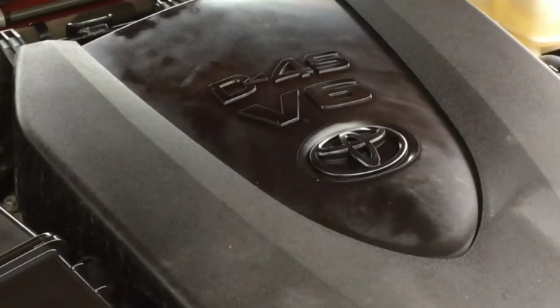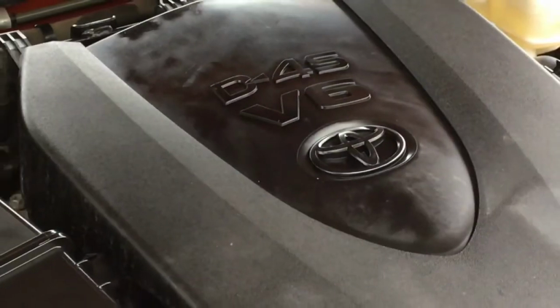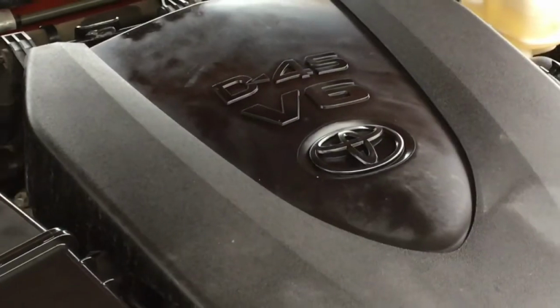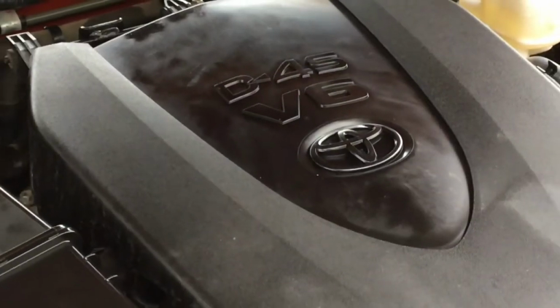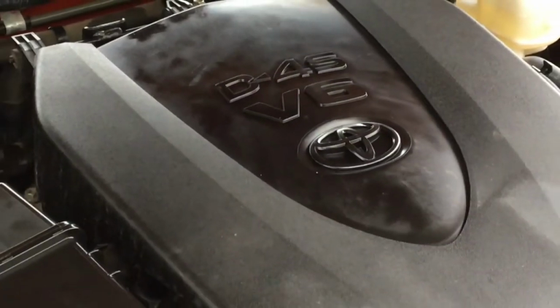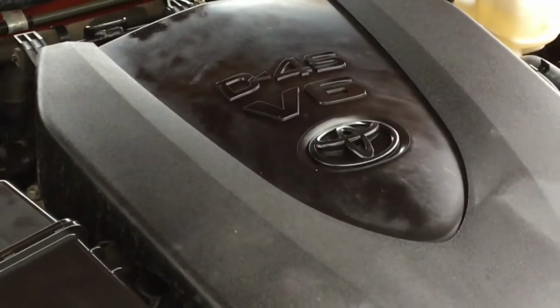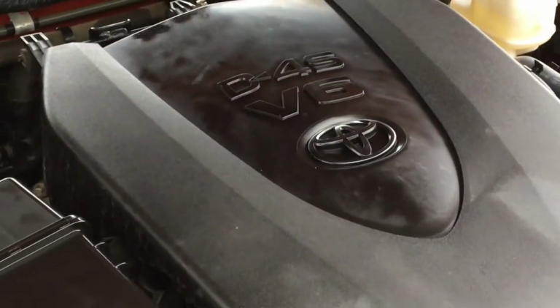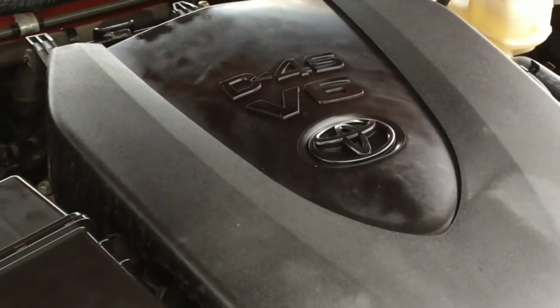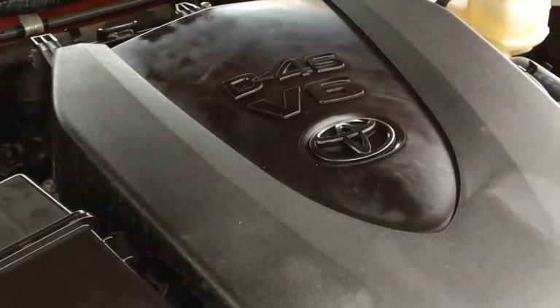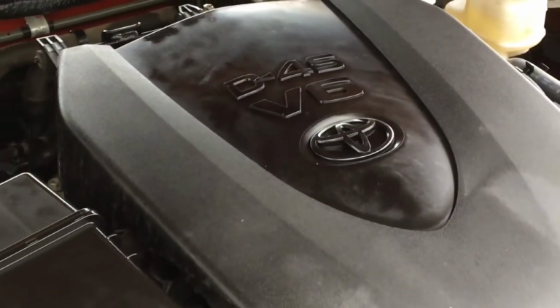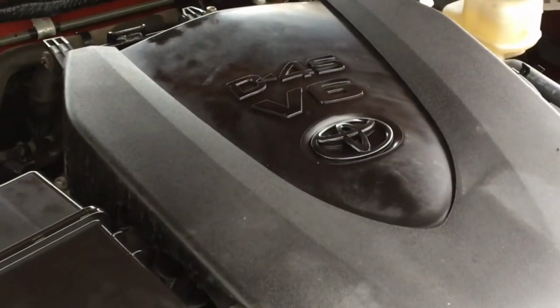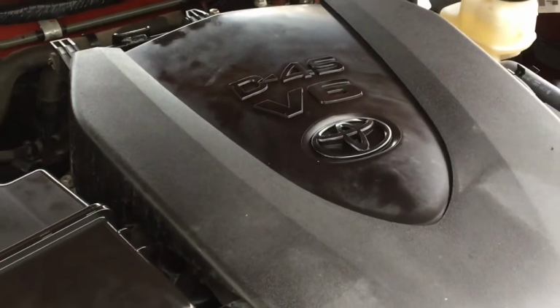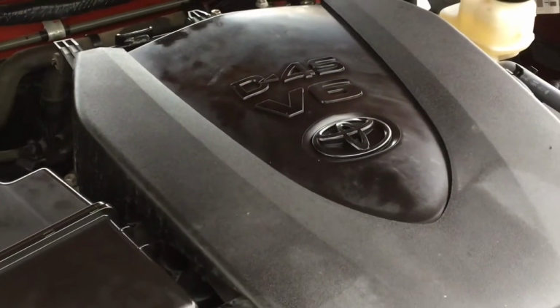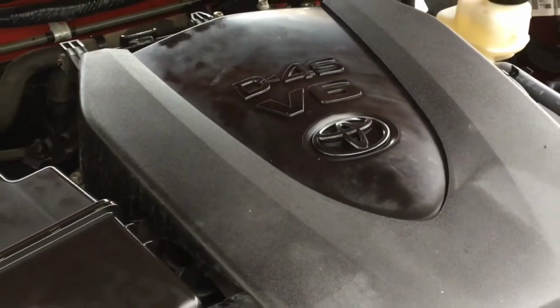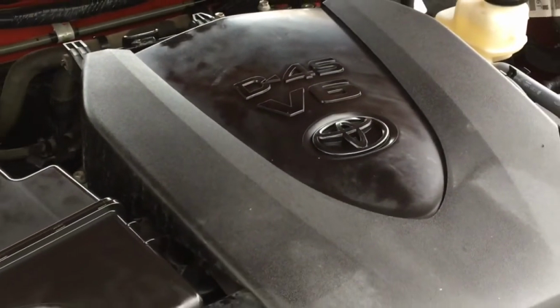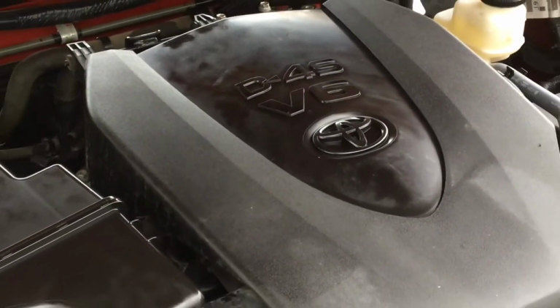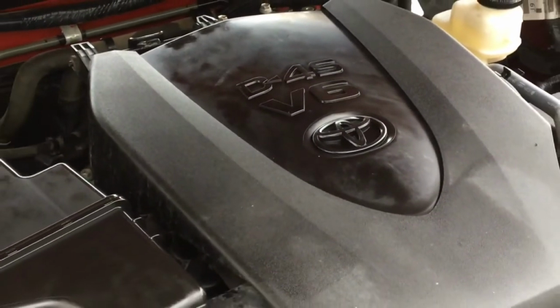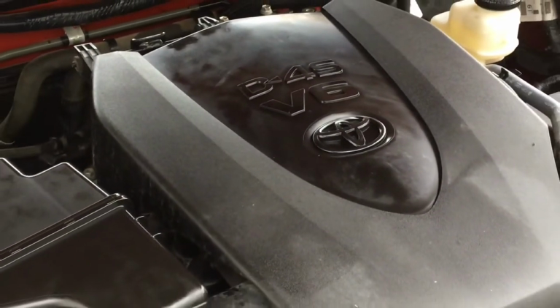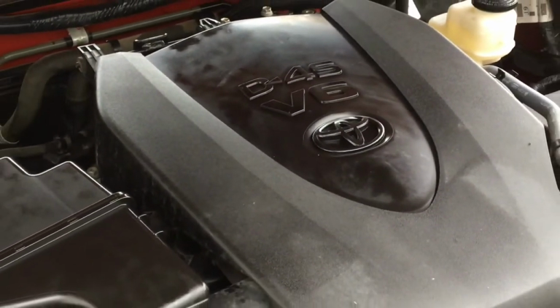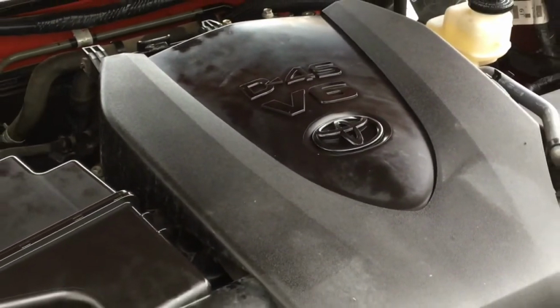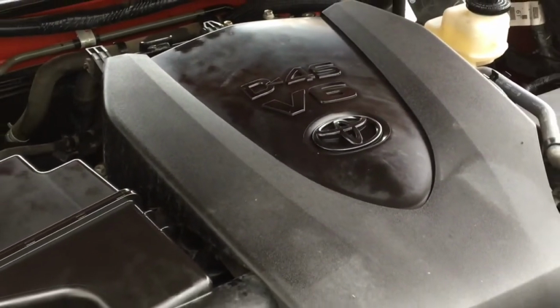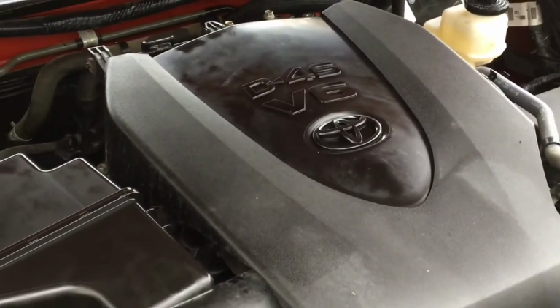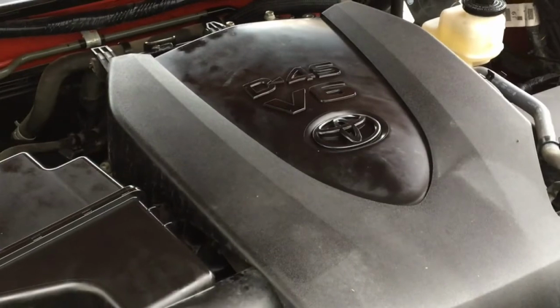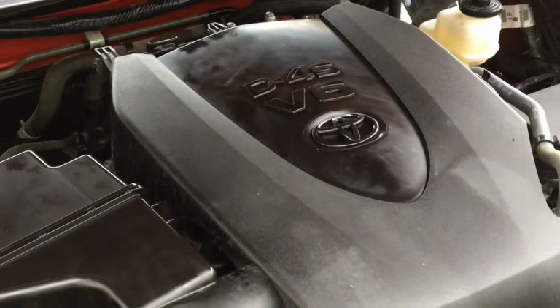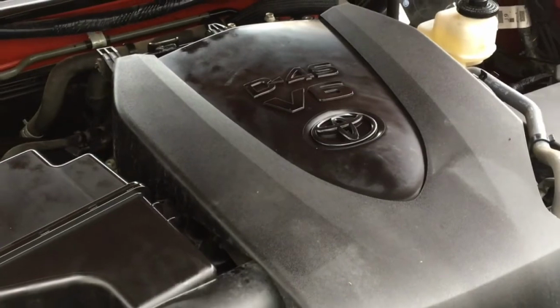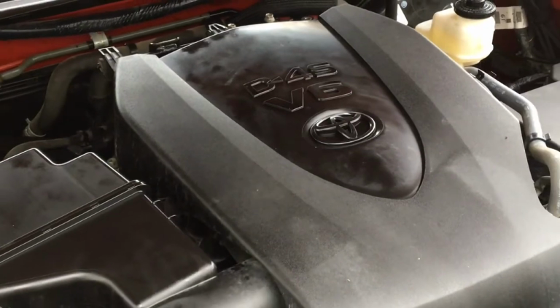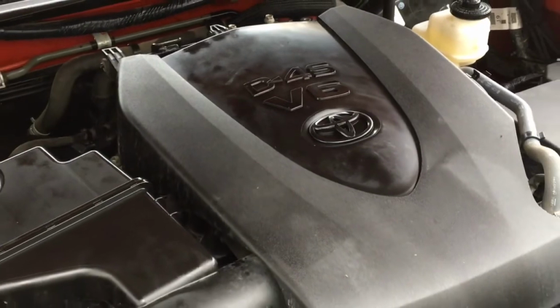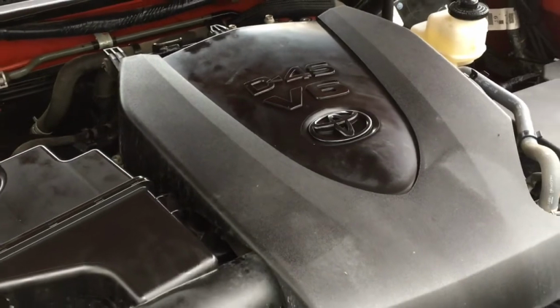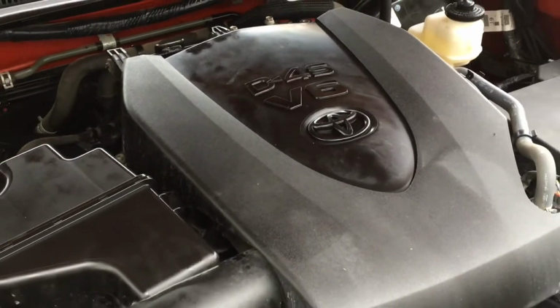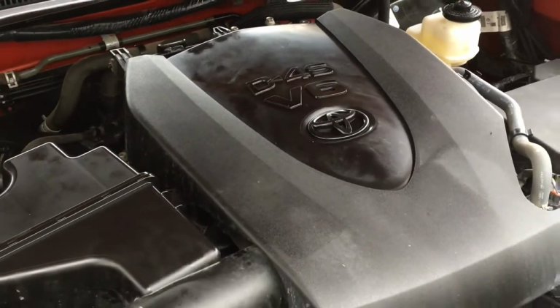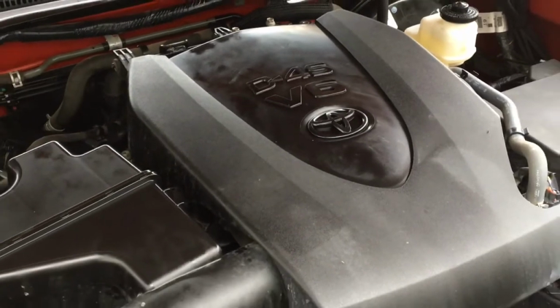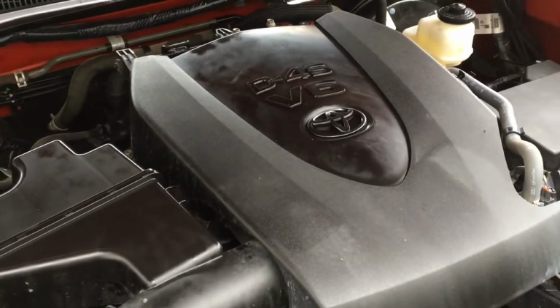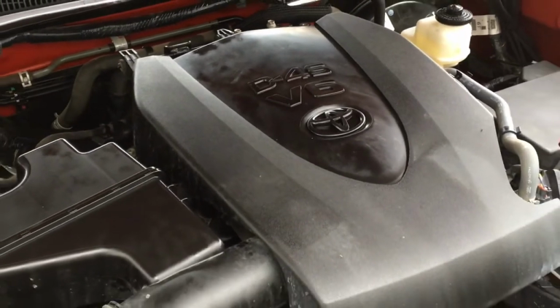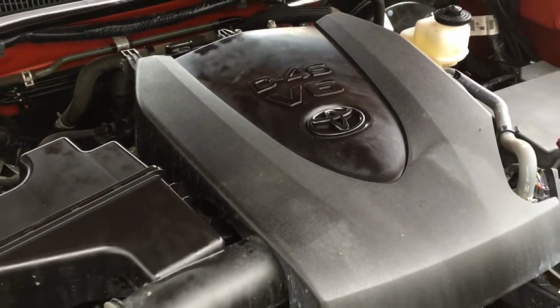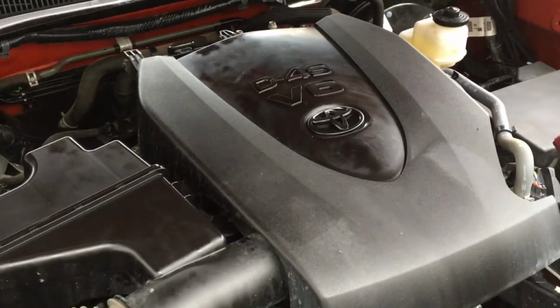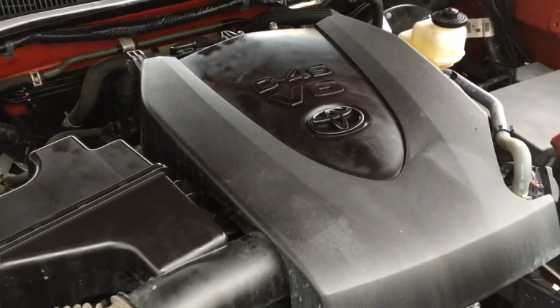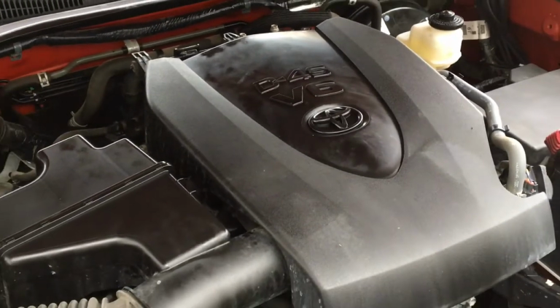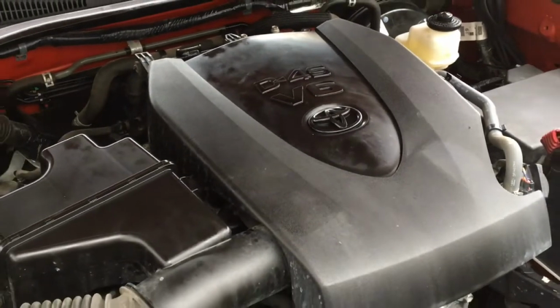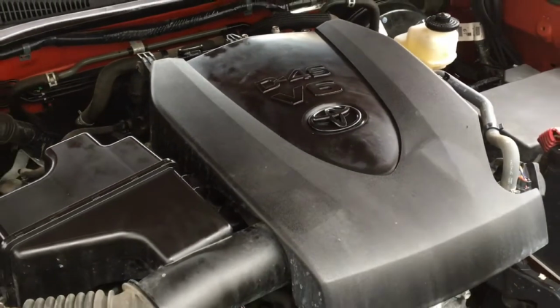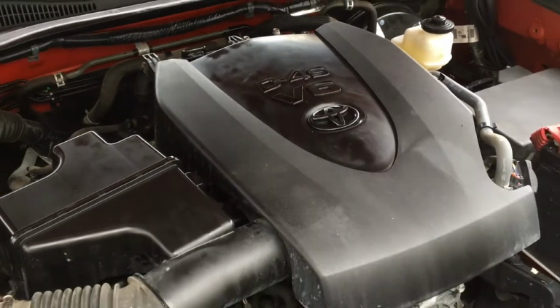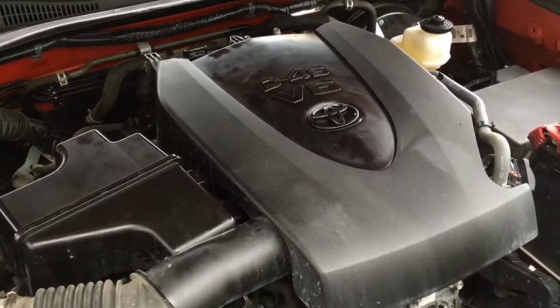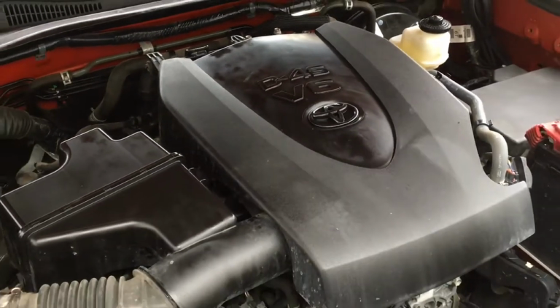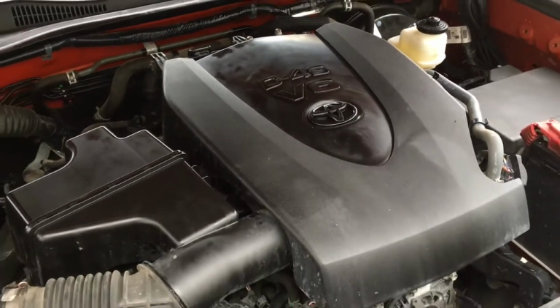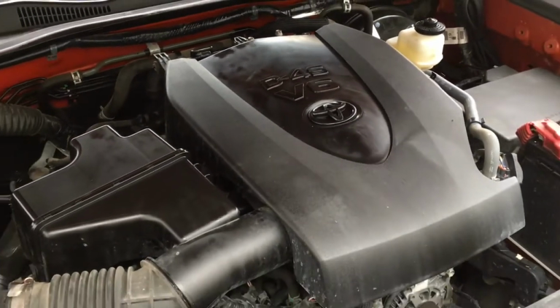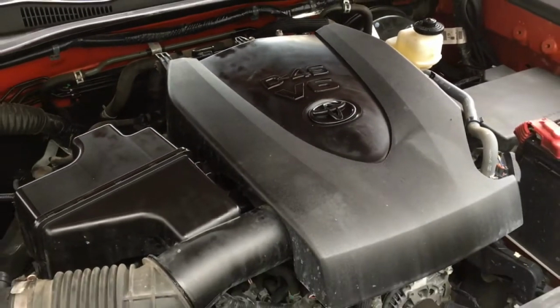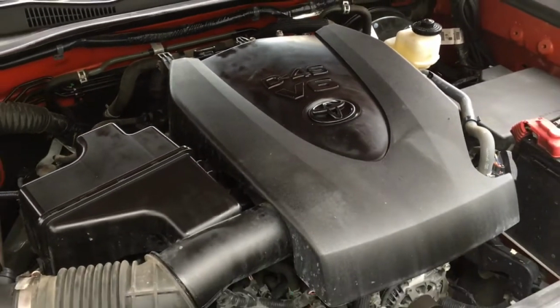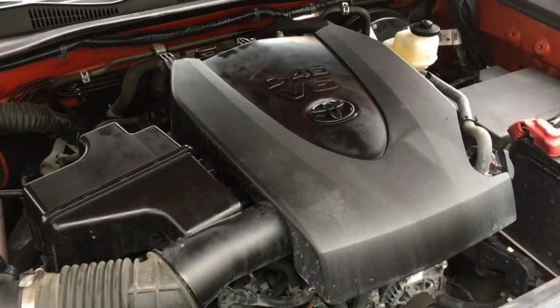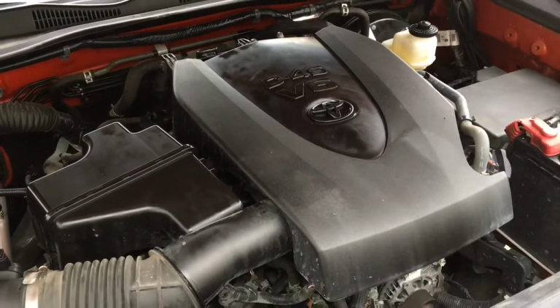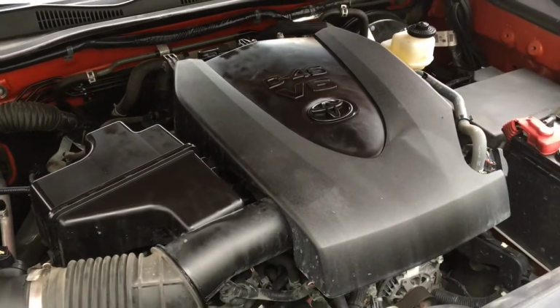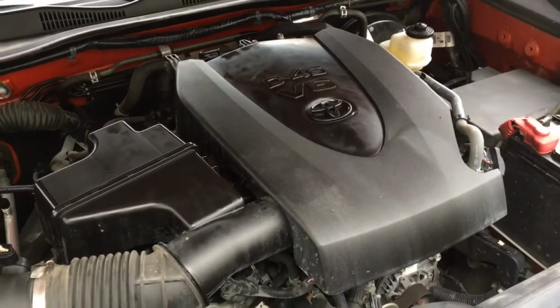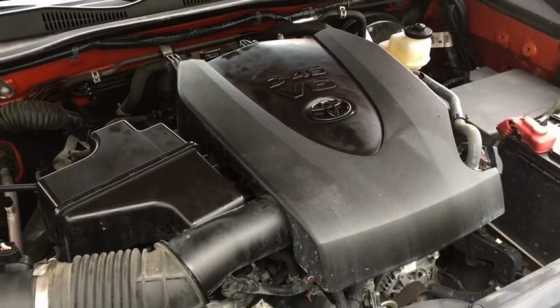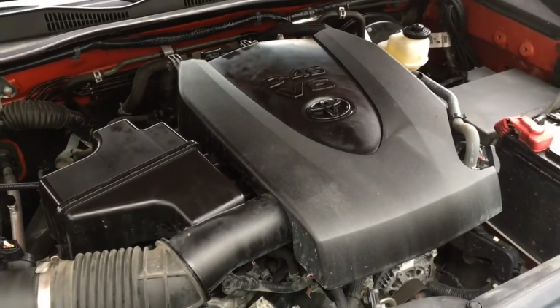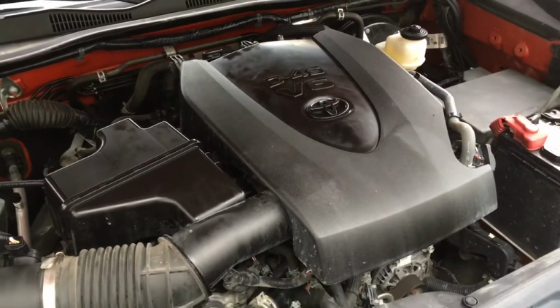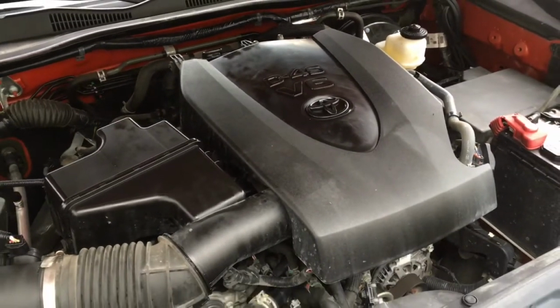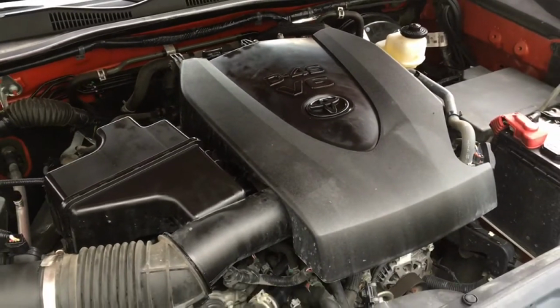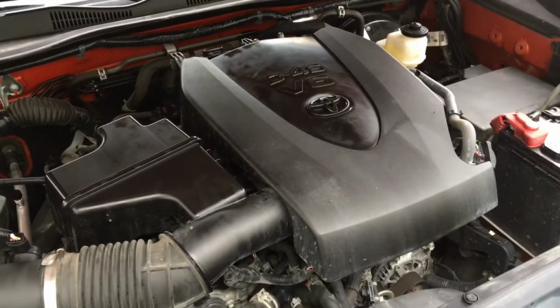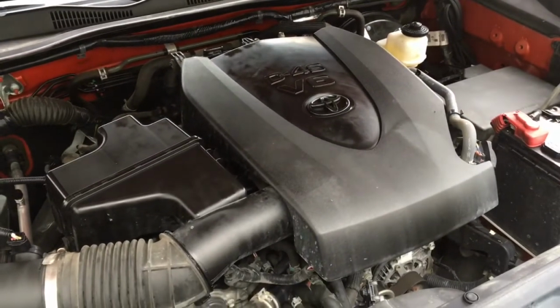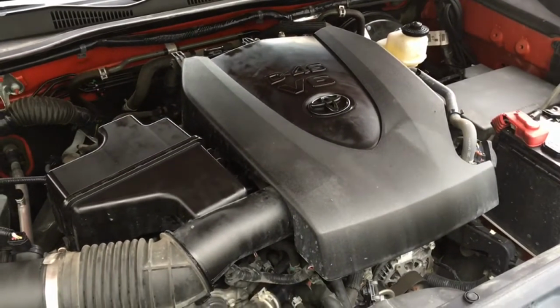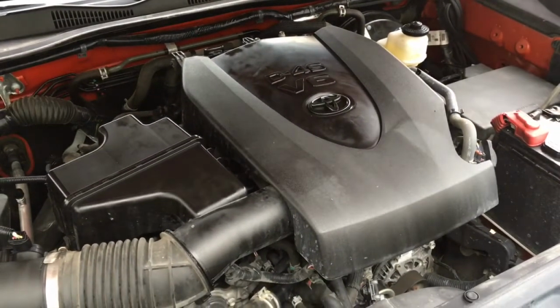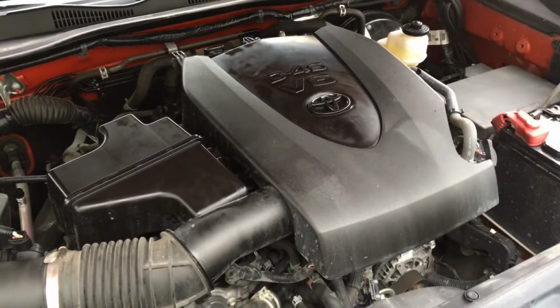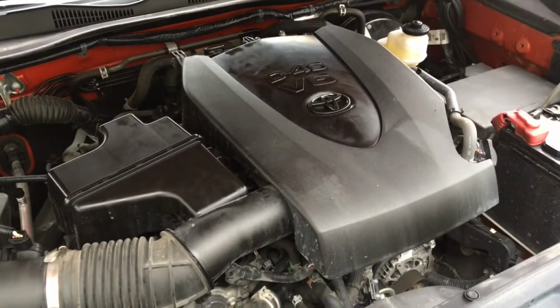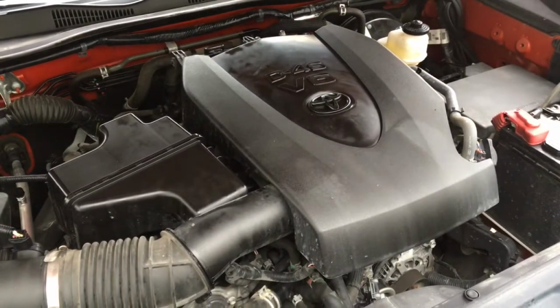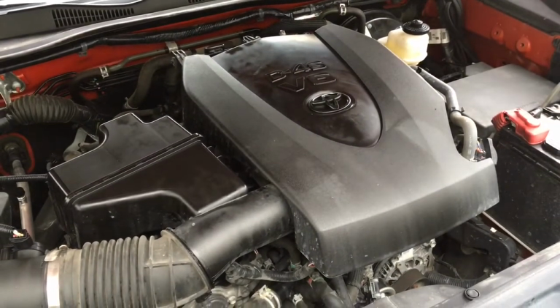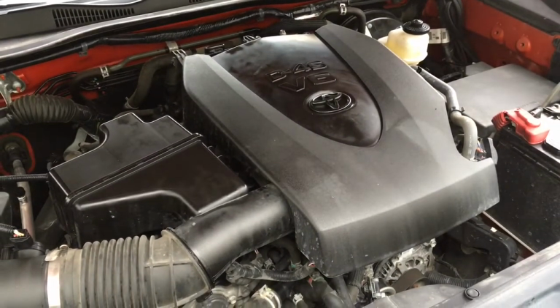The engine bay is factory fresh and power comes from a 3.5 liter V6 mated to an automatic transmission and four wheel drive.